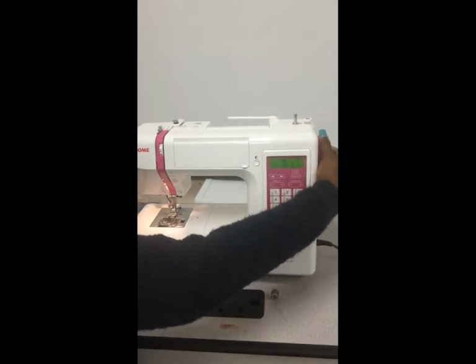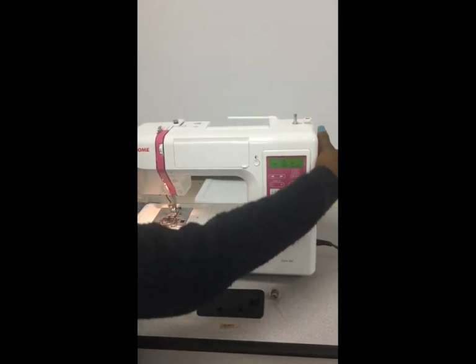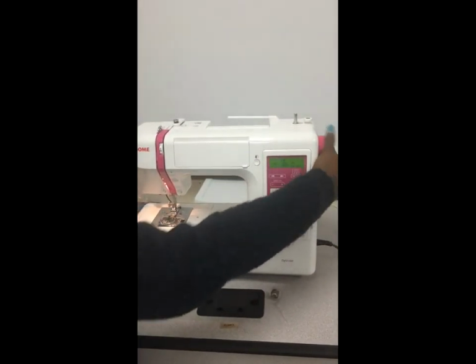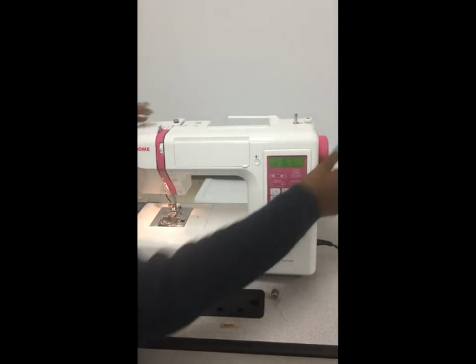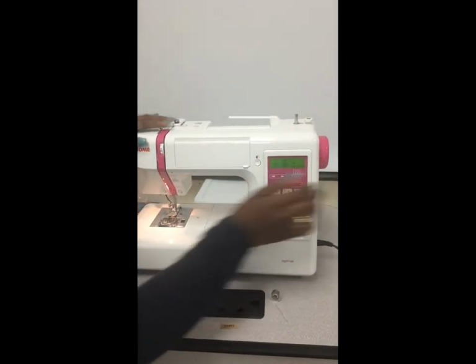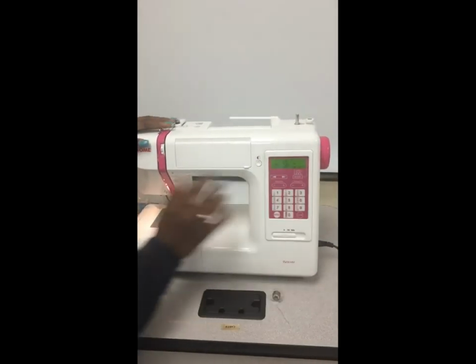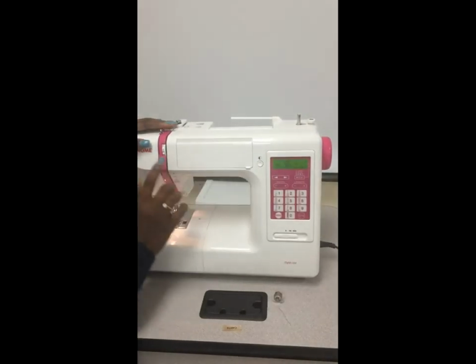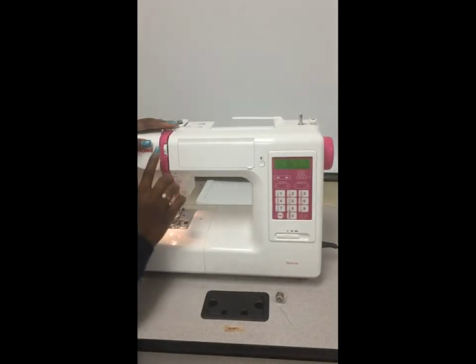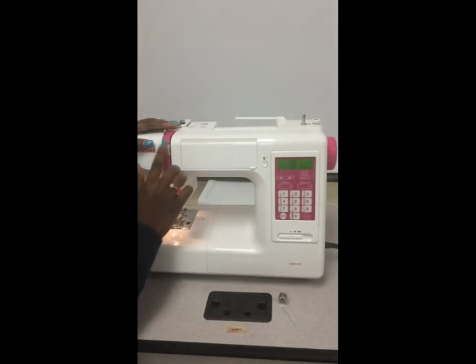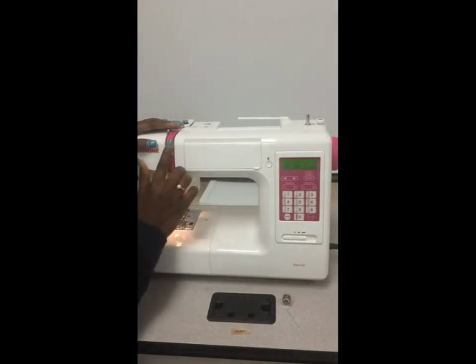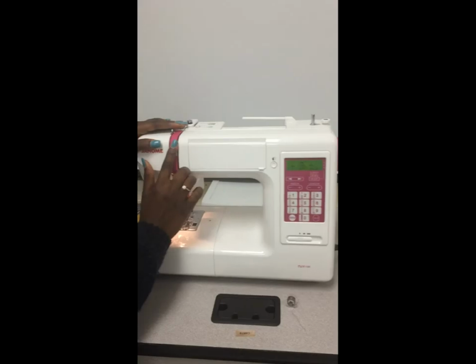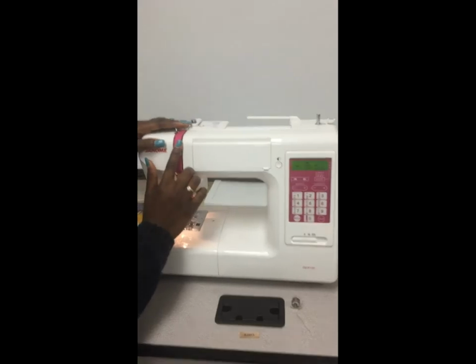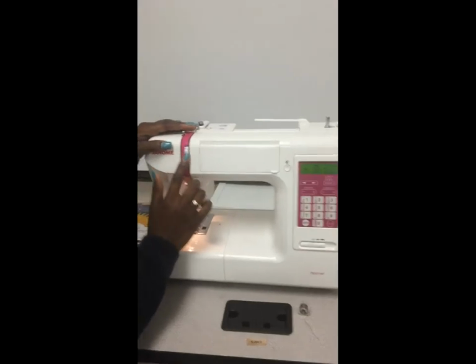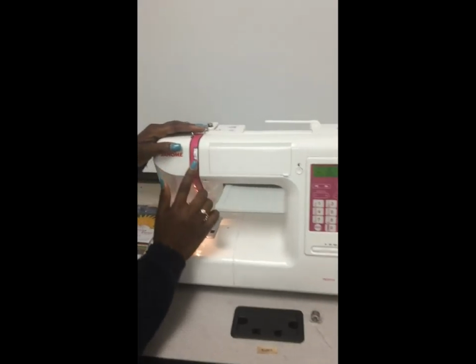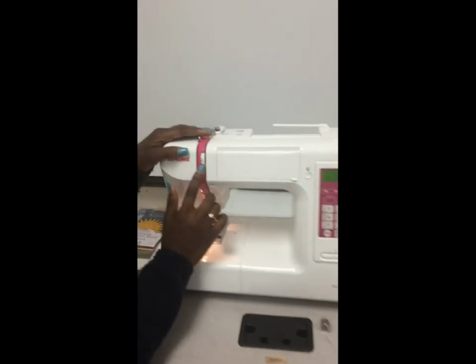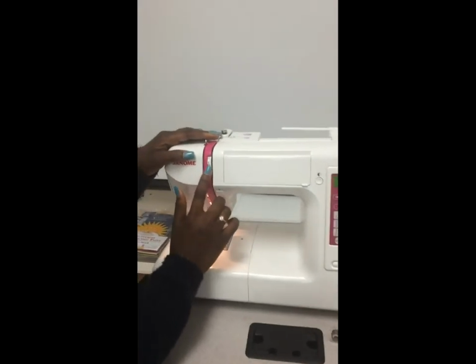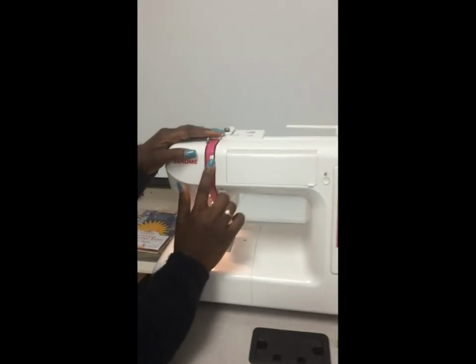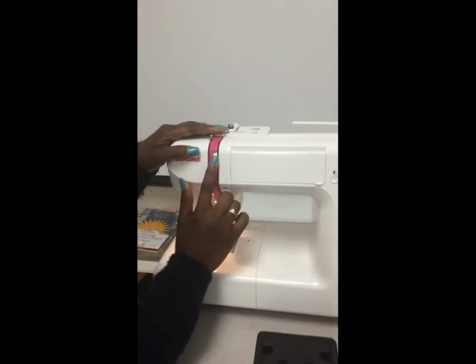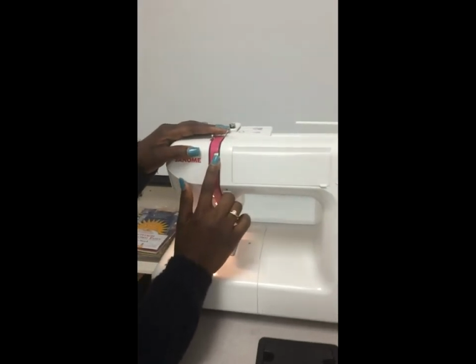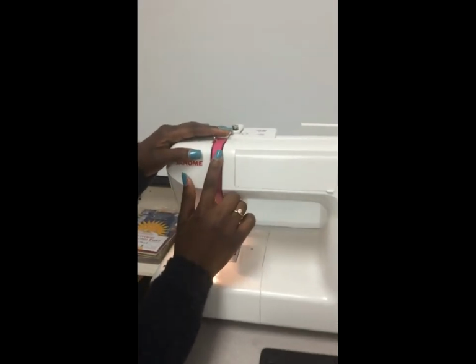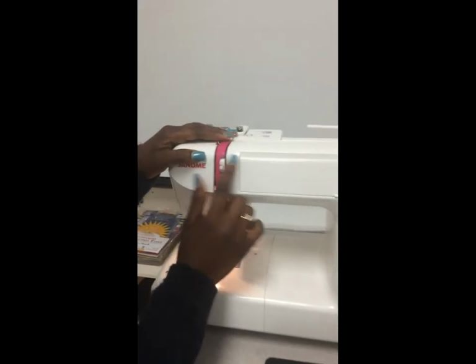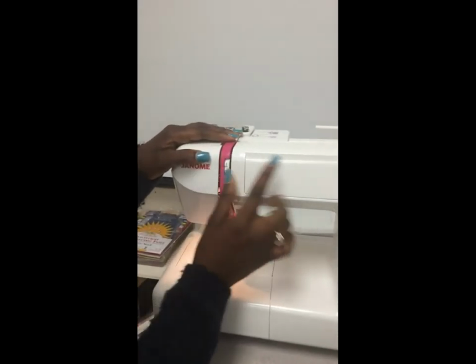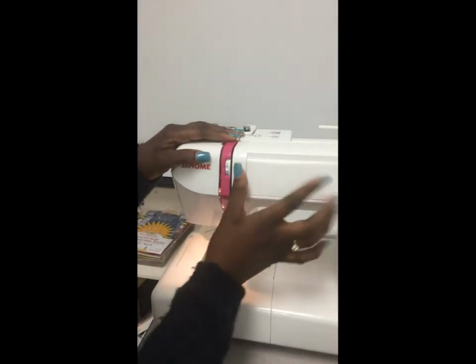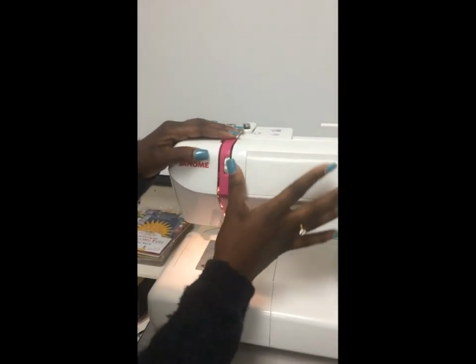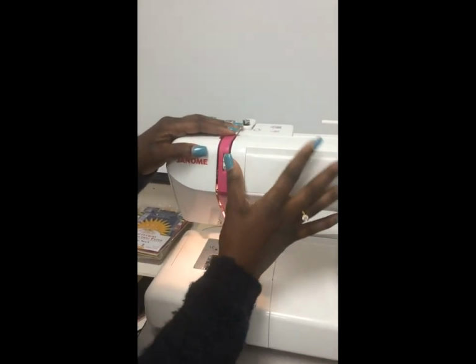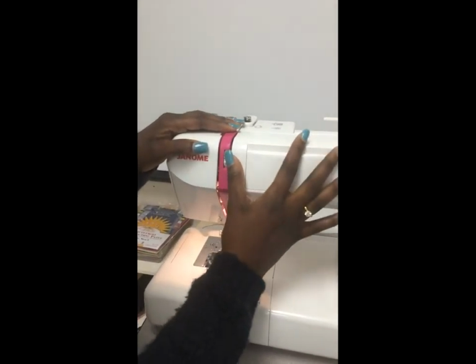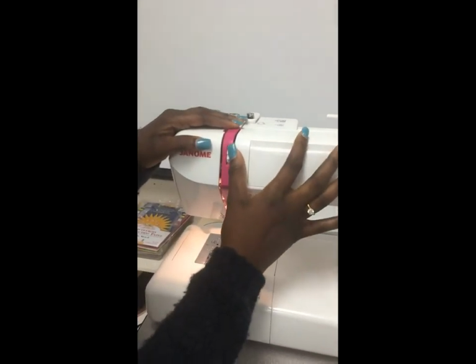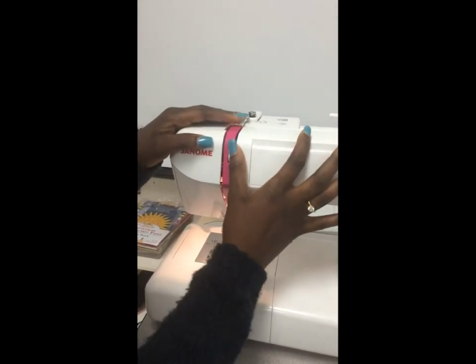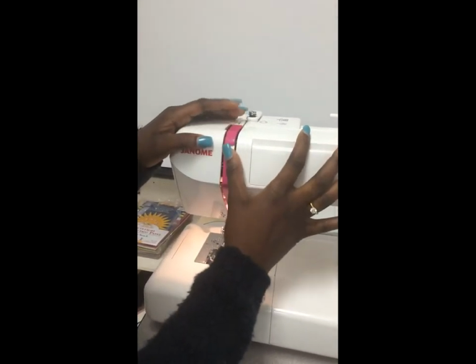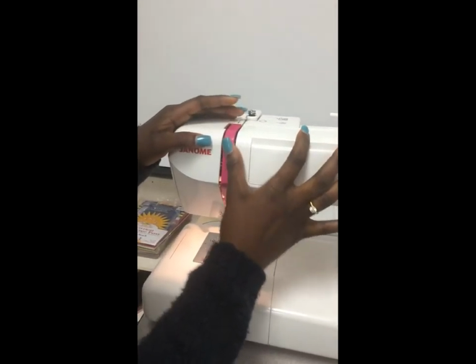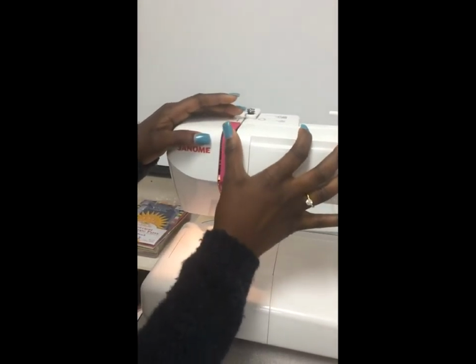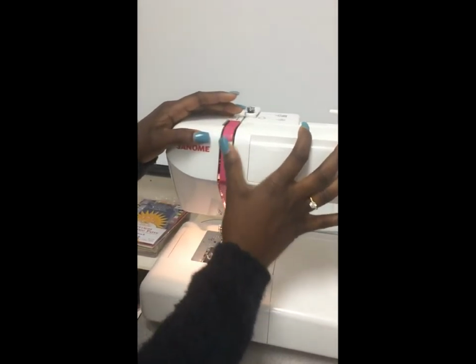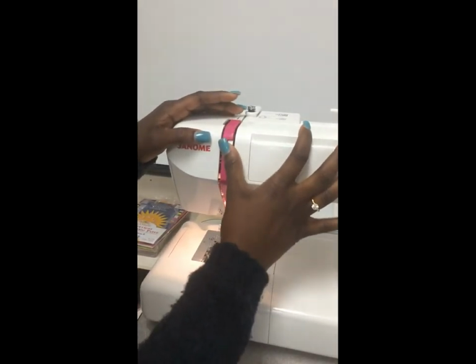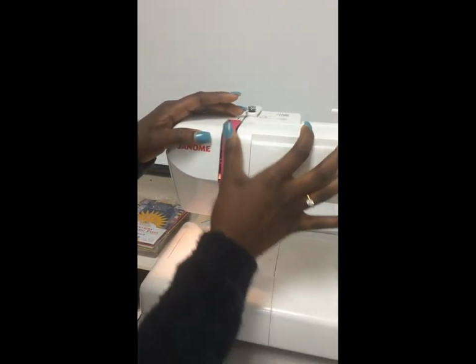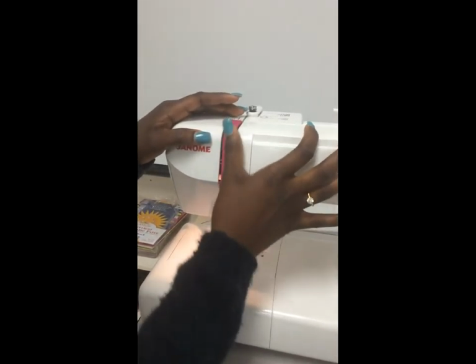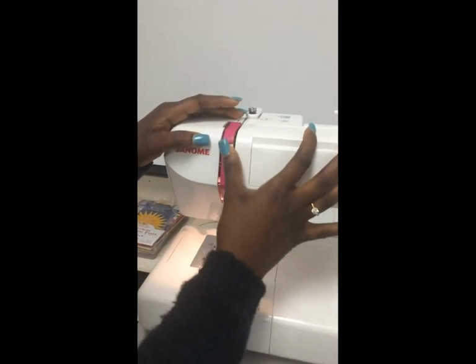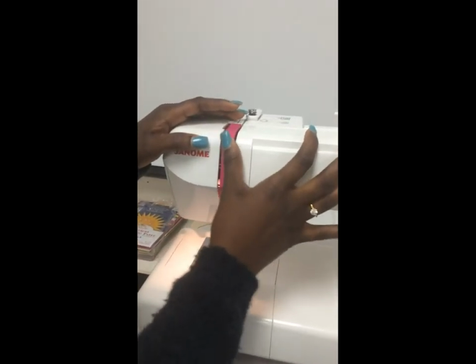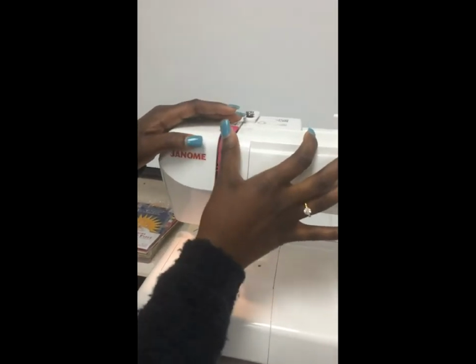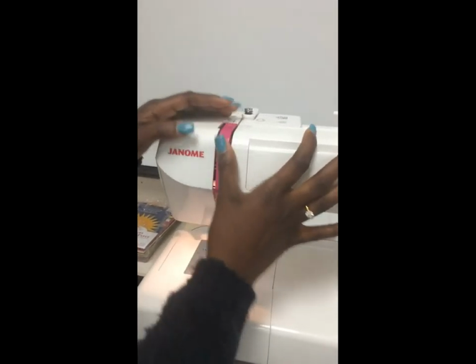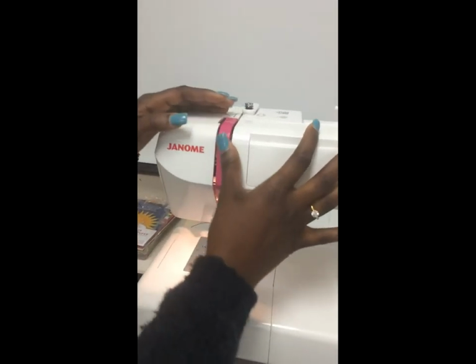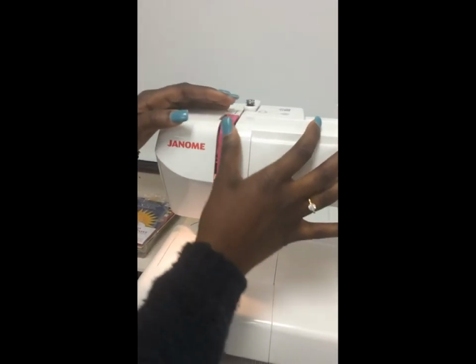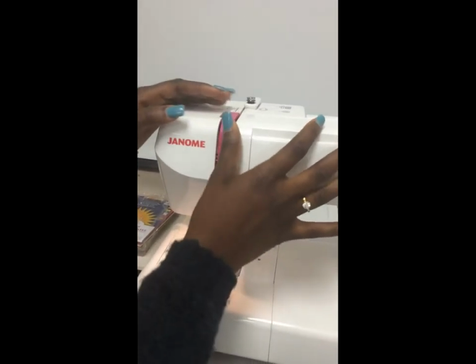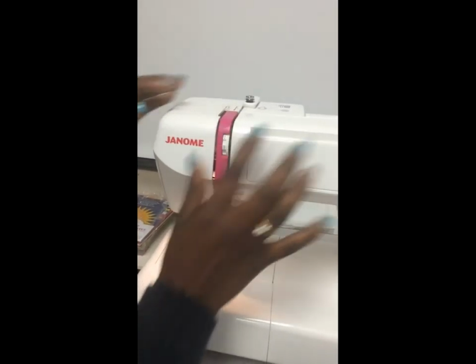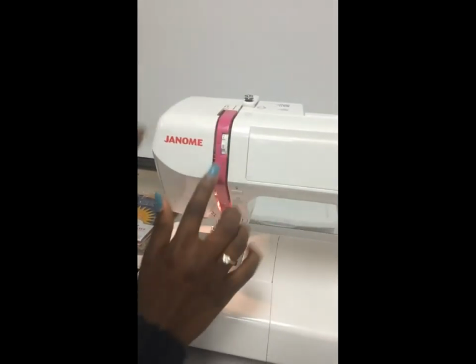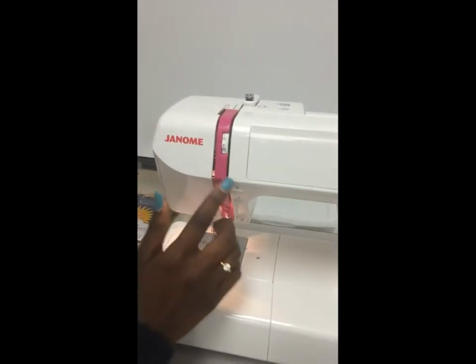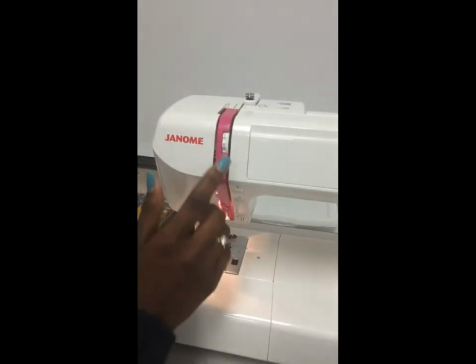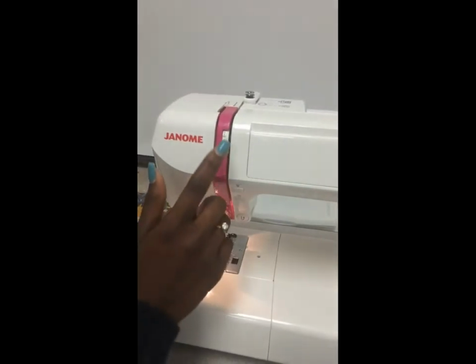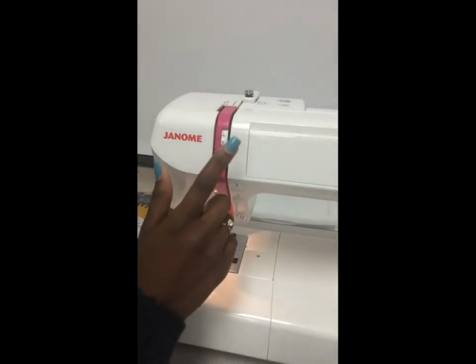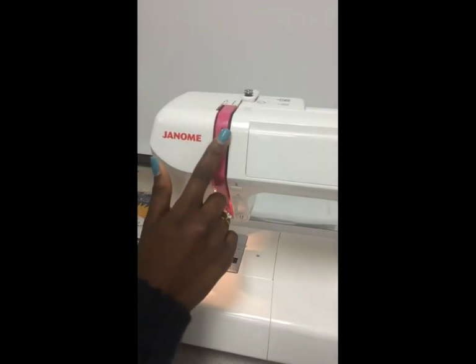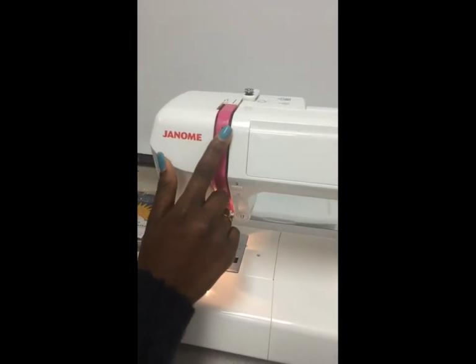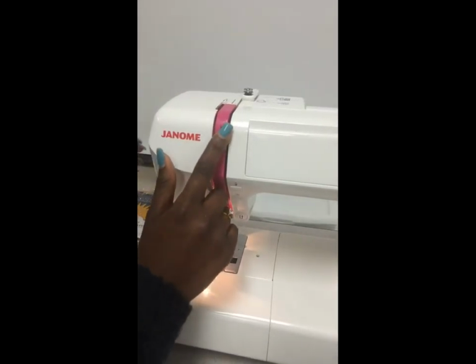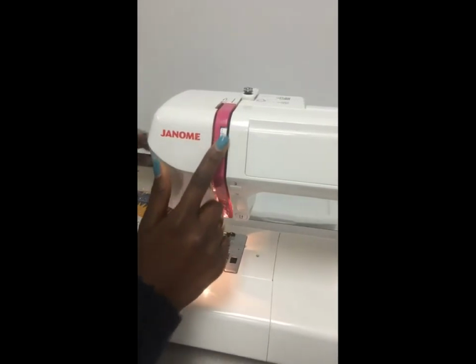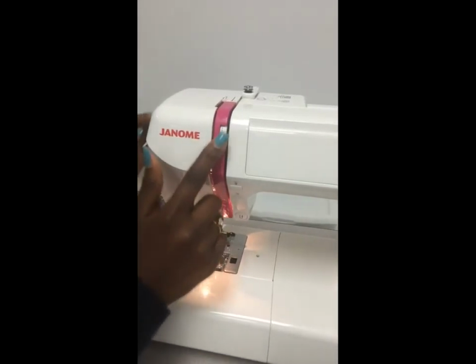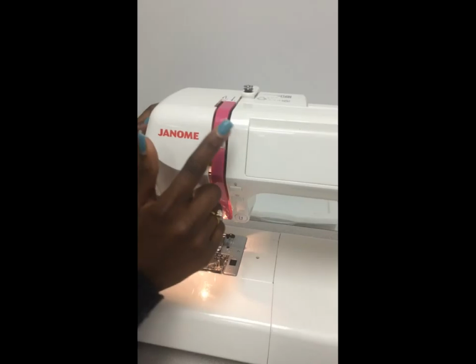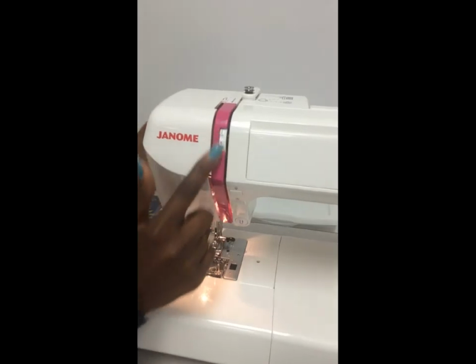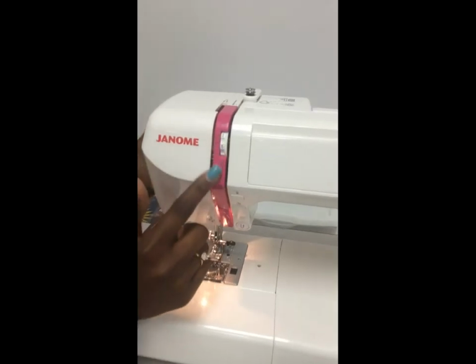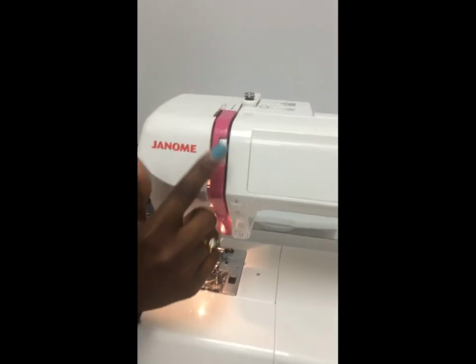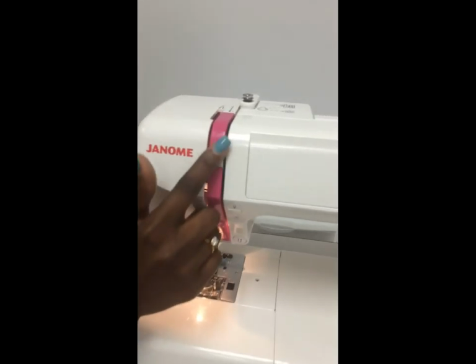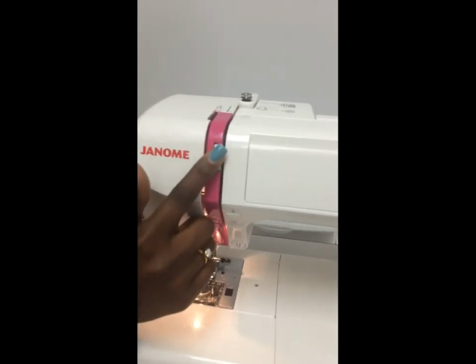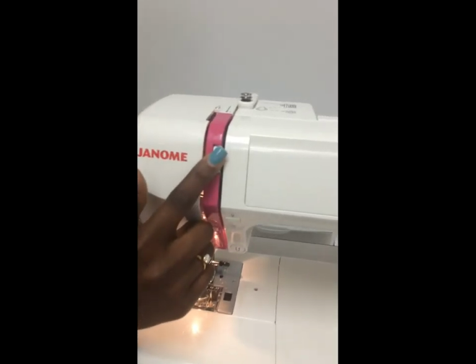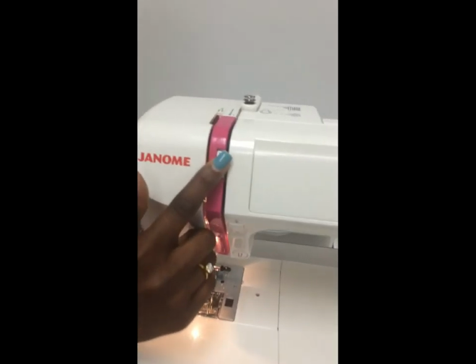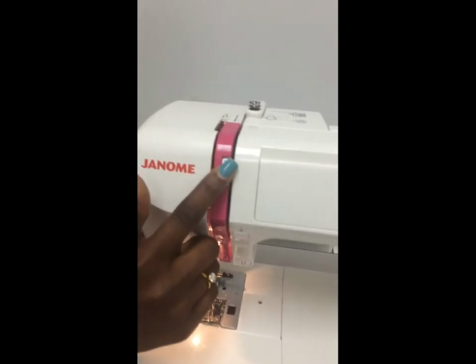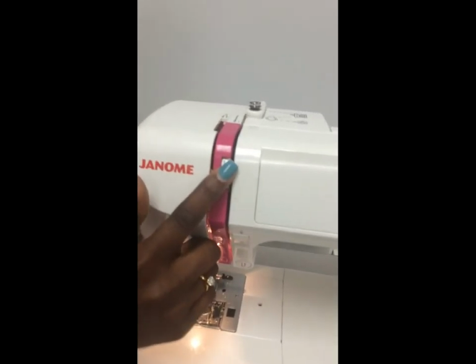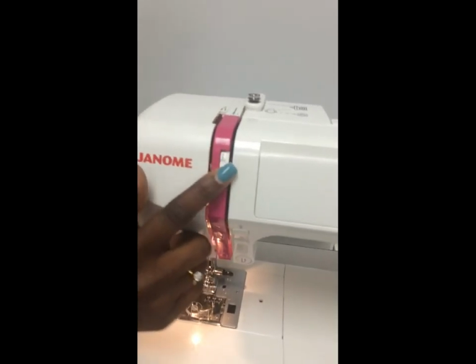Next I have our thread tension dial. It goes from zero to nine, and it sets how strong you want your tension to be with your thread.